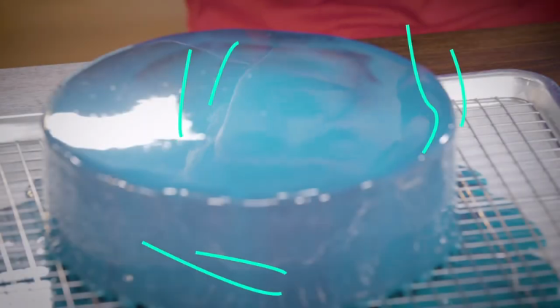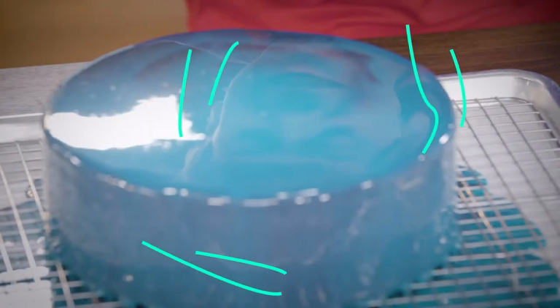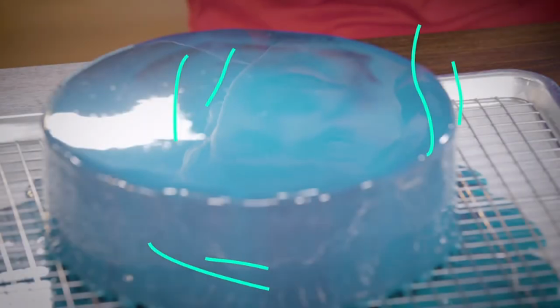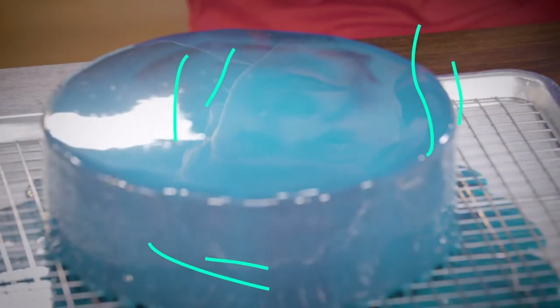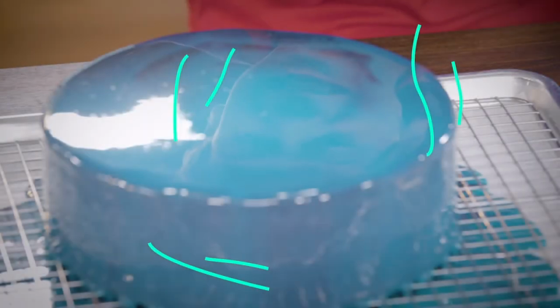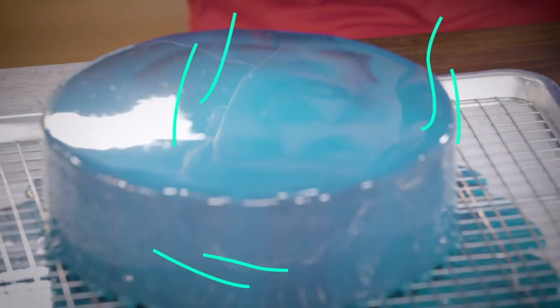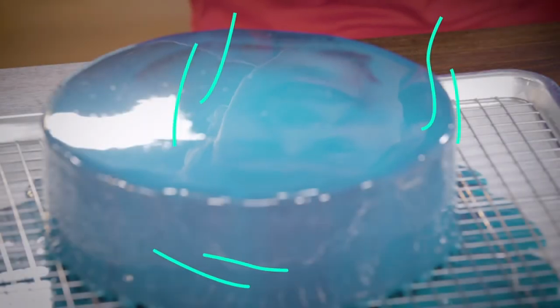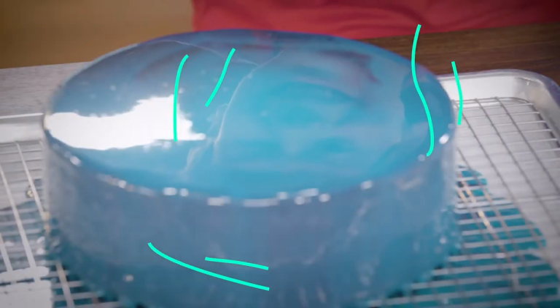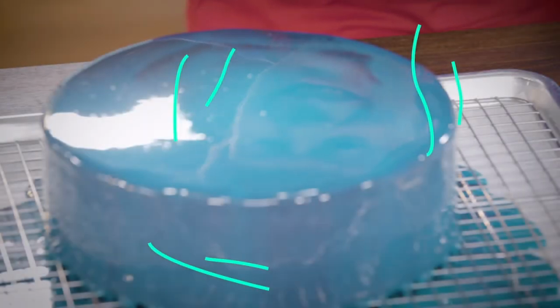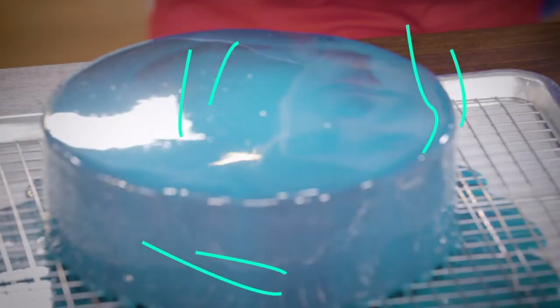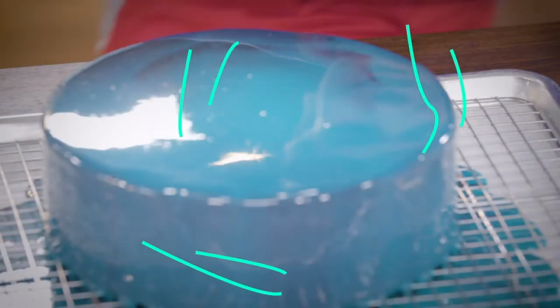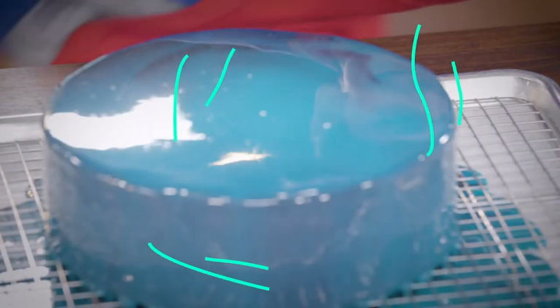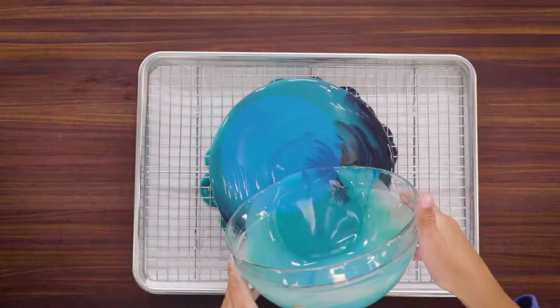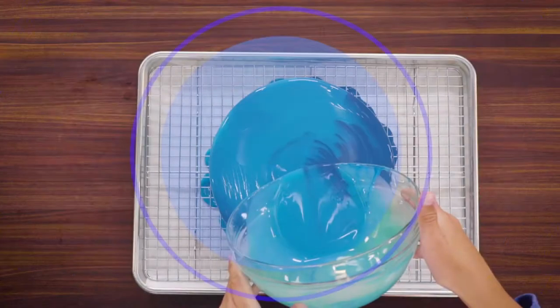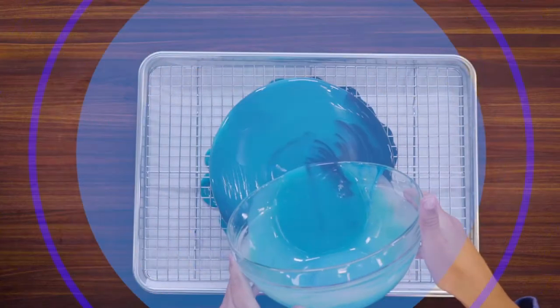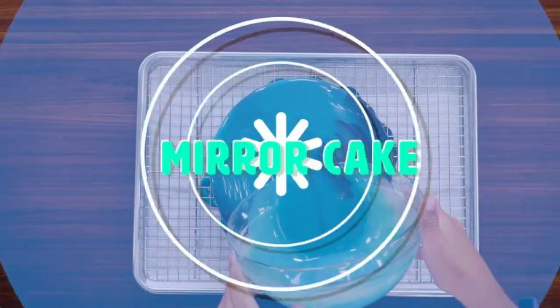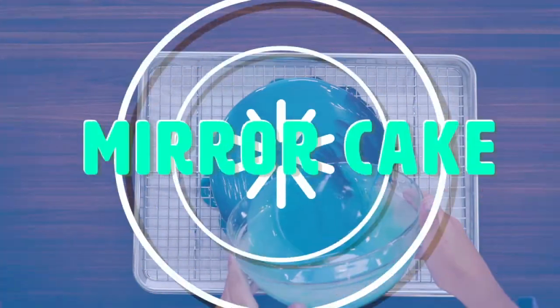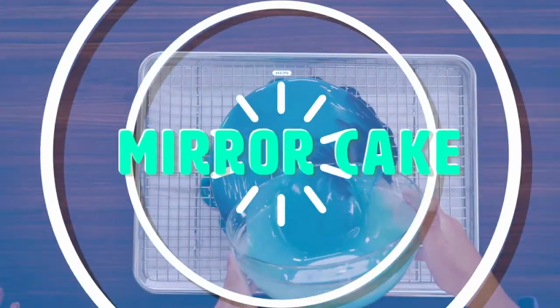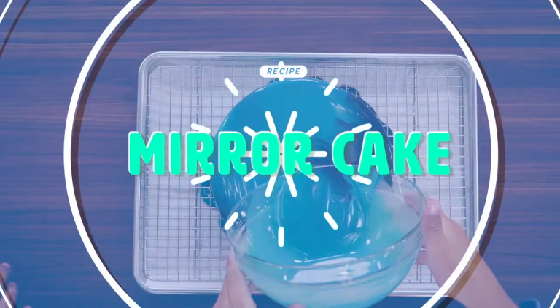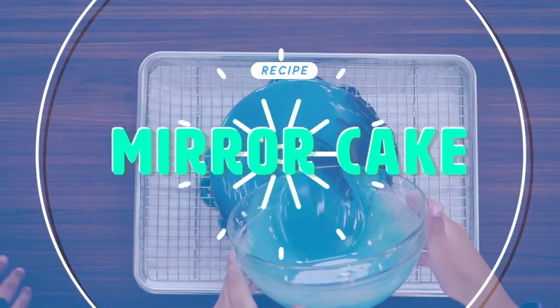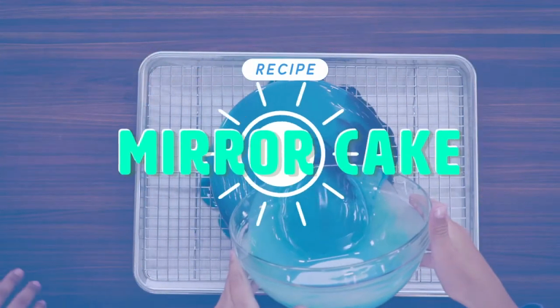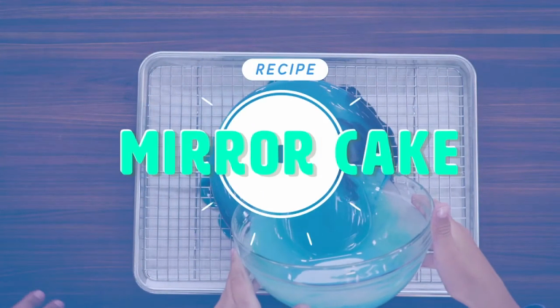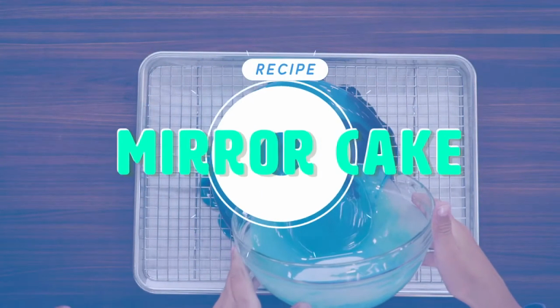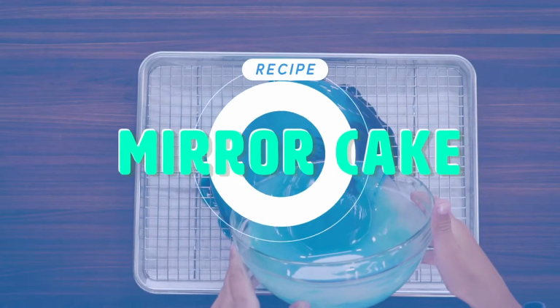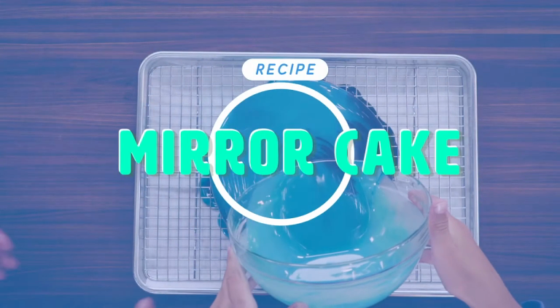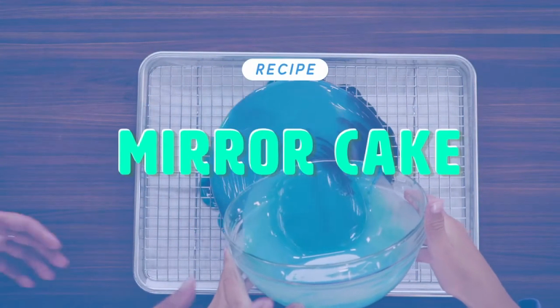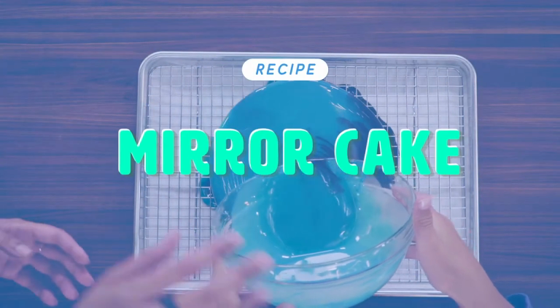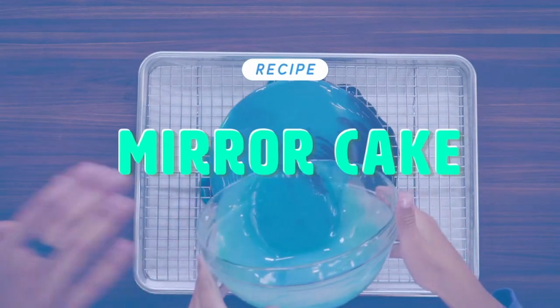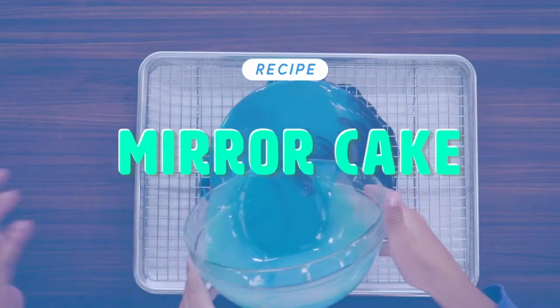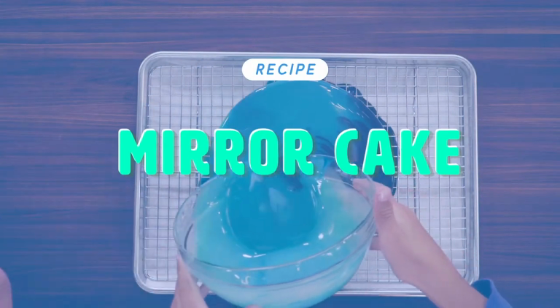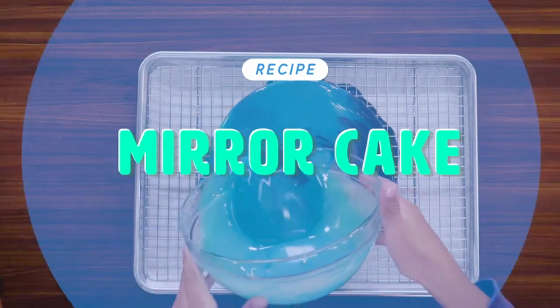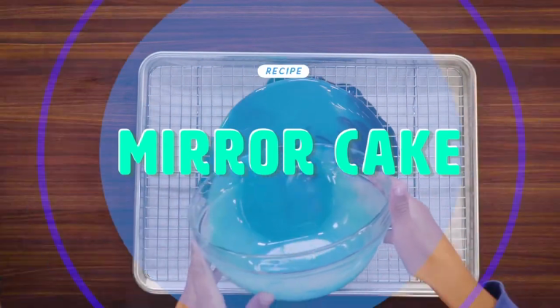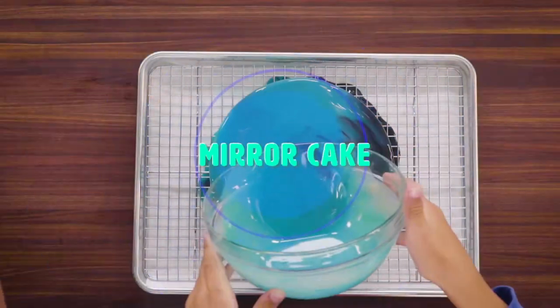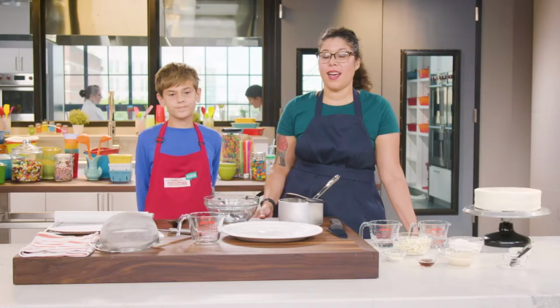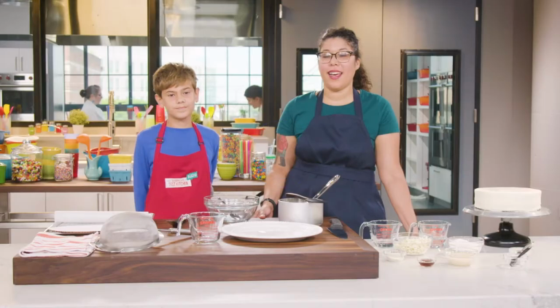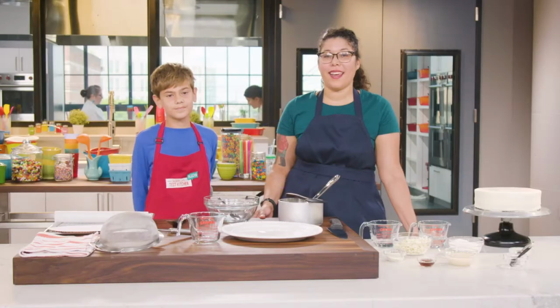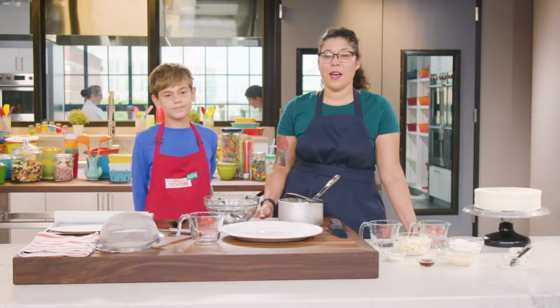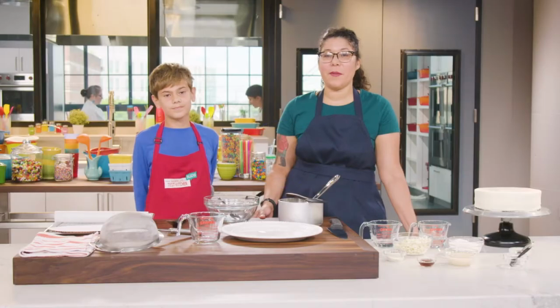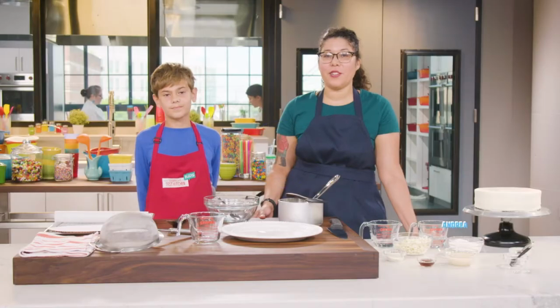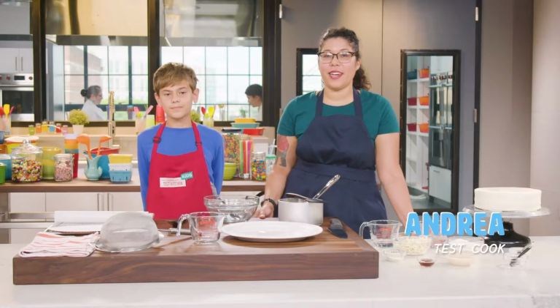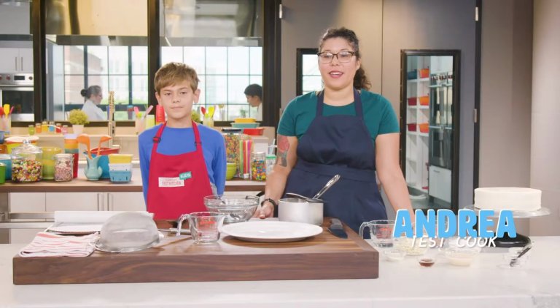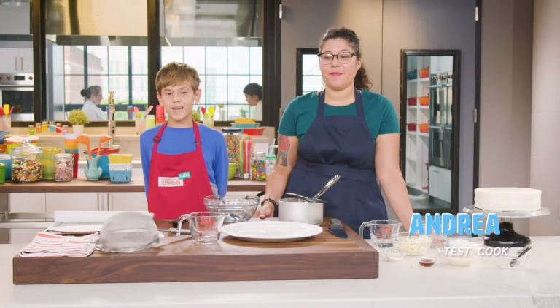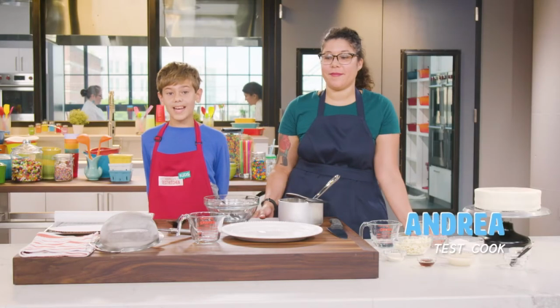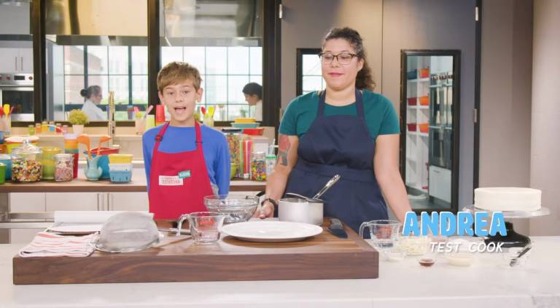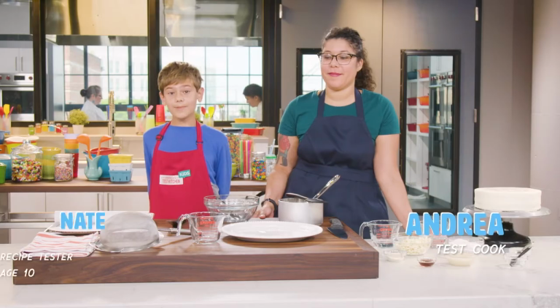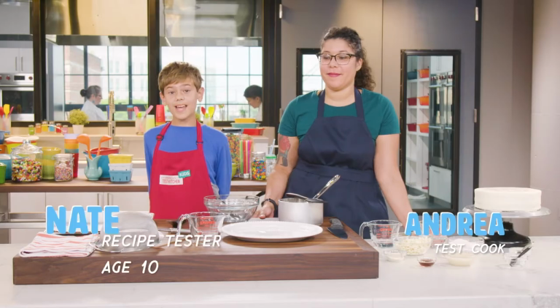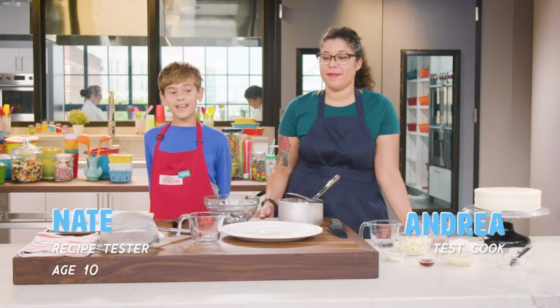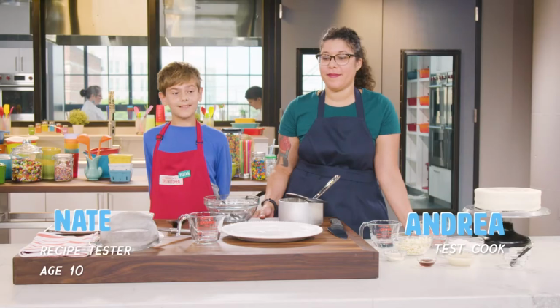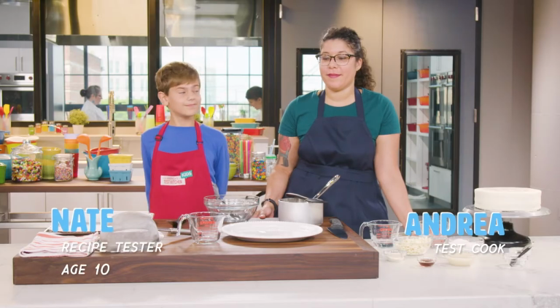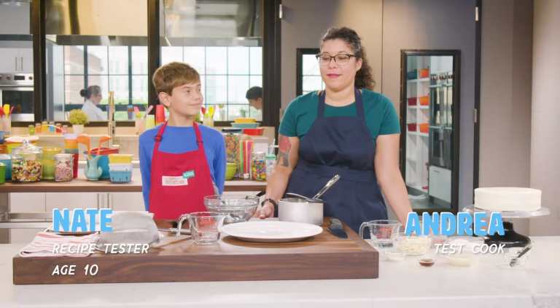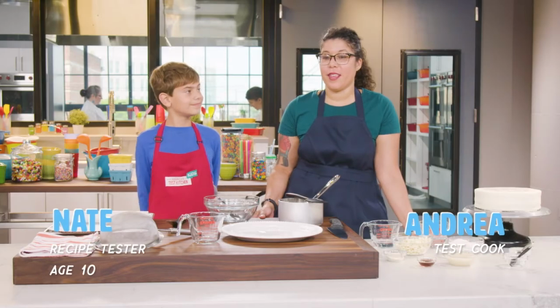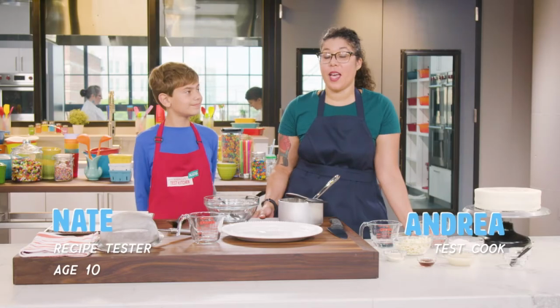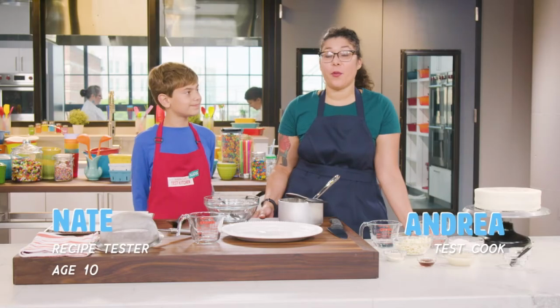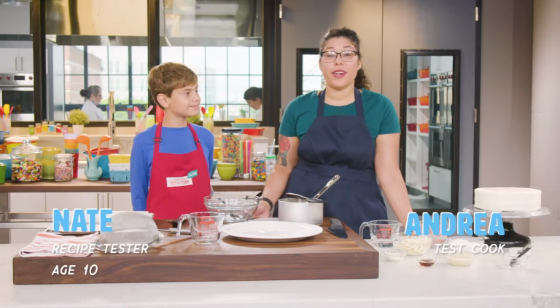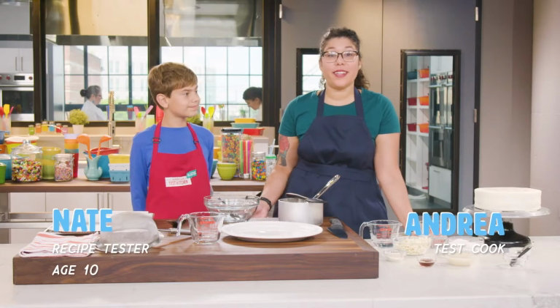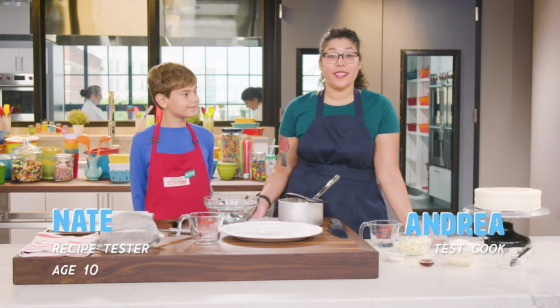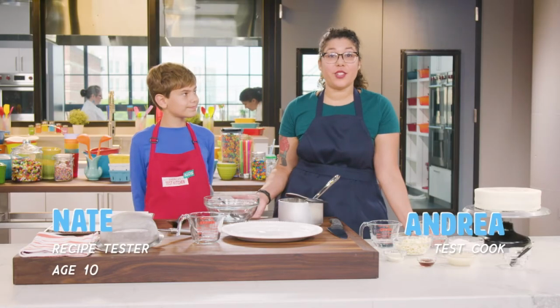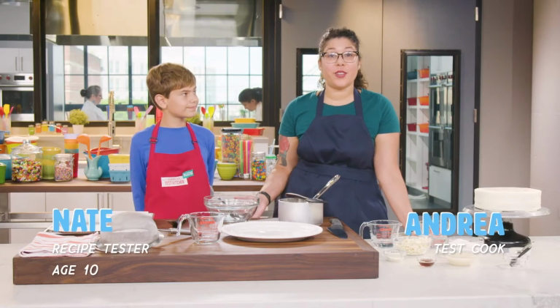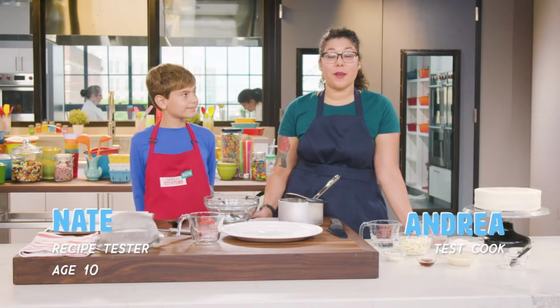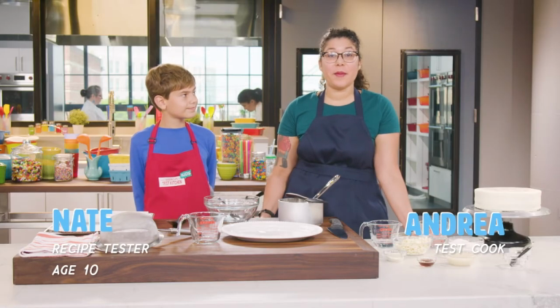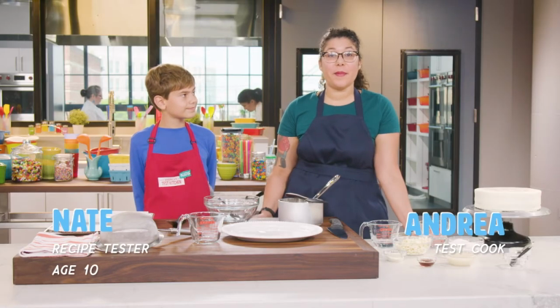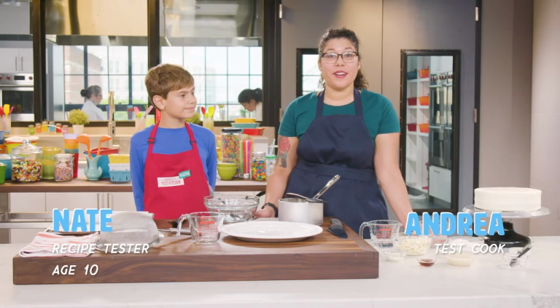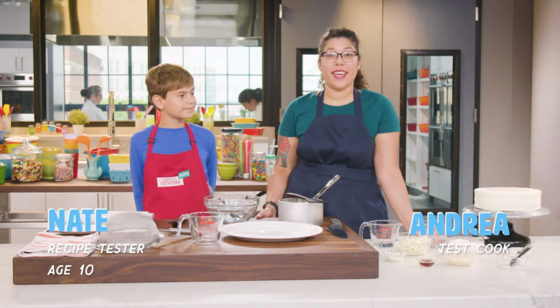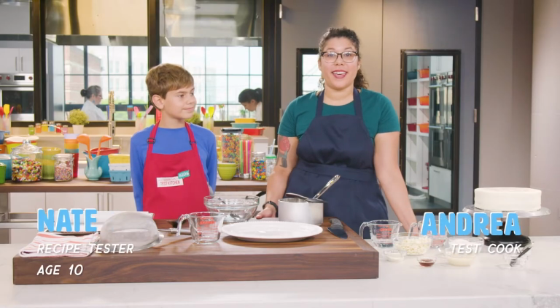Mirror Cake! Hi, I'm Andrea. And I'm Nate. And we're going to teach you how to make mirror cake.